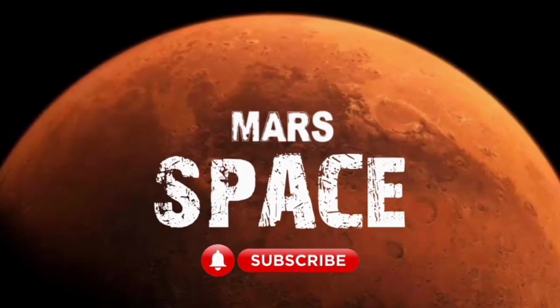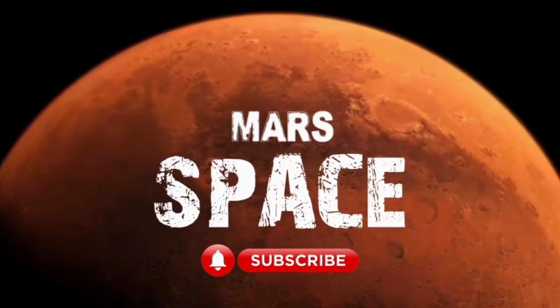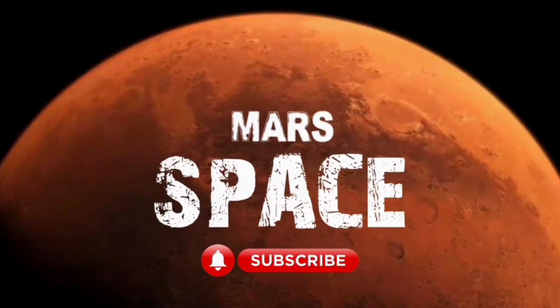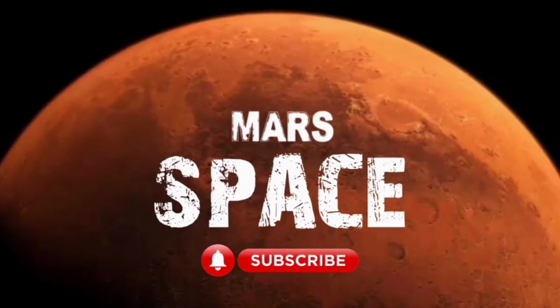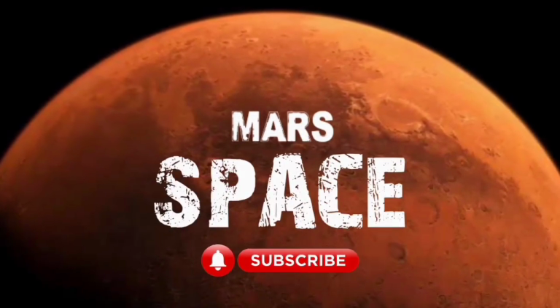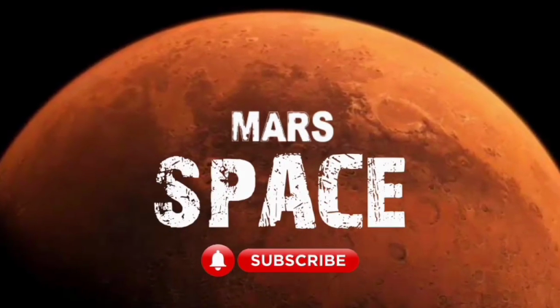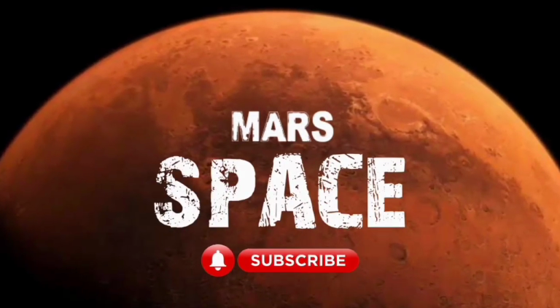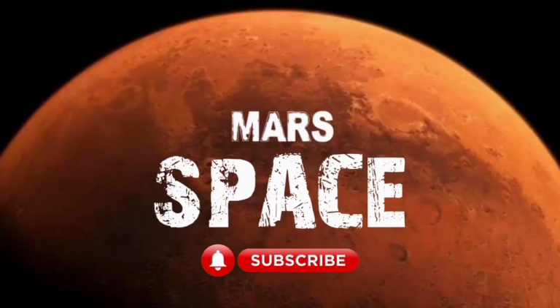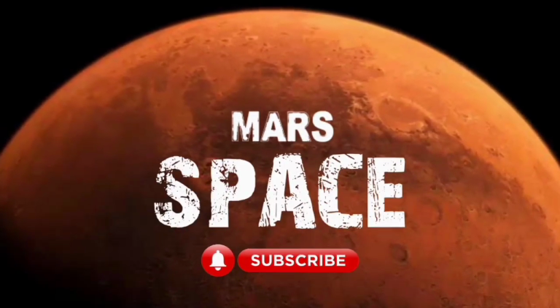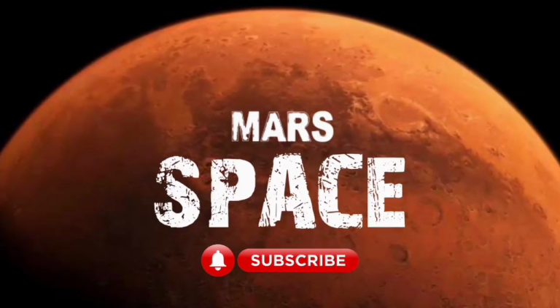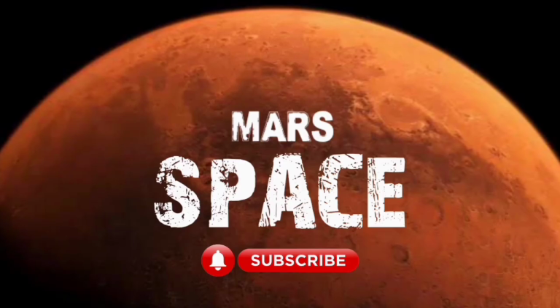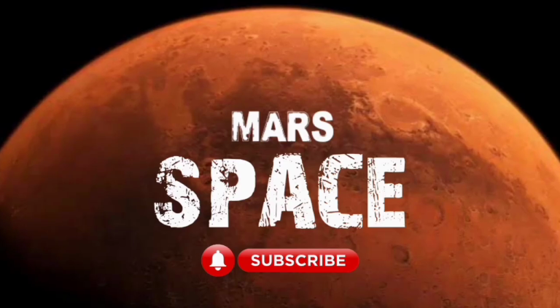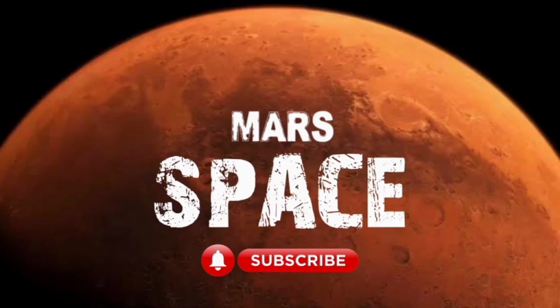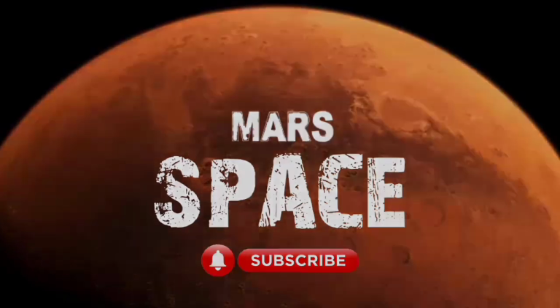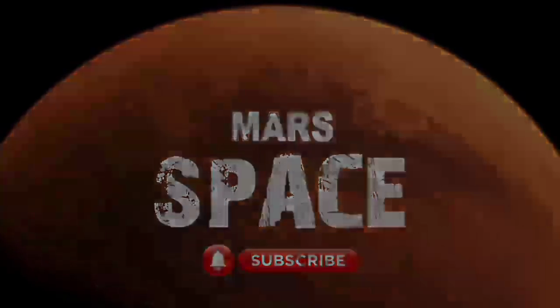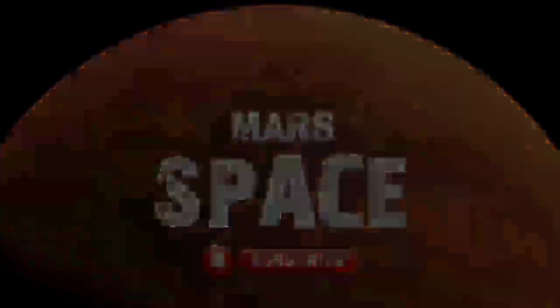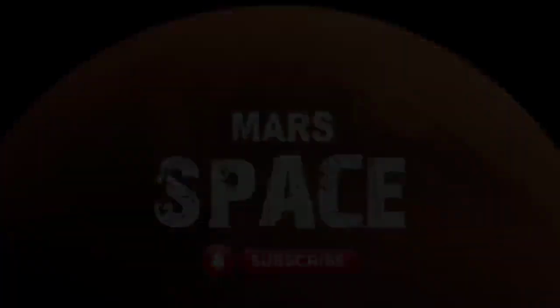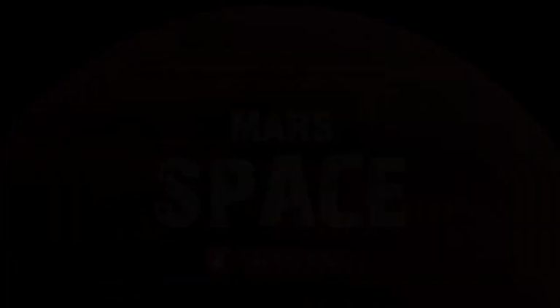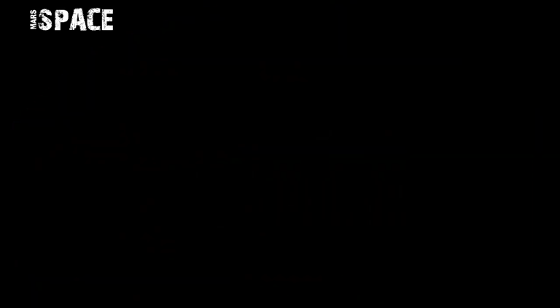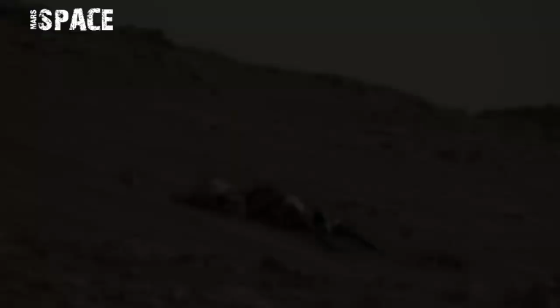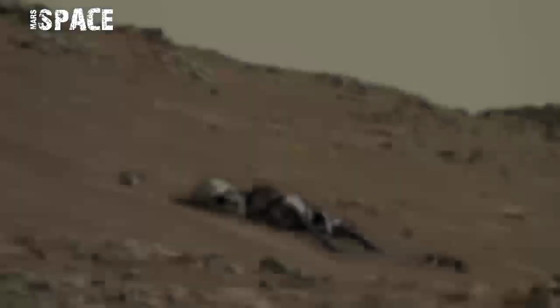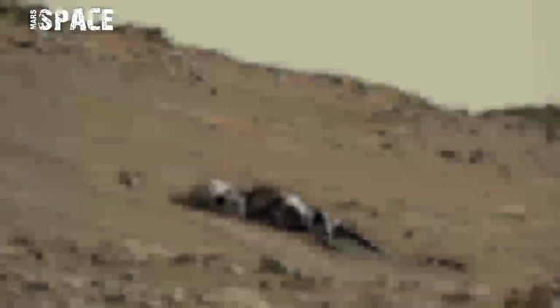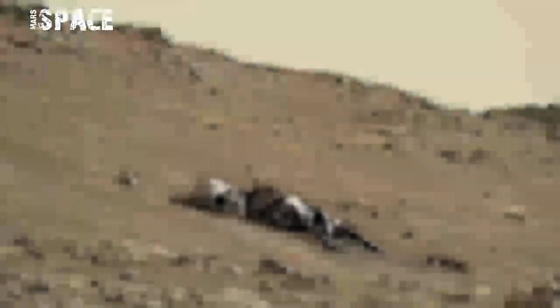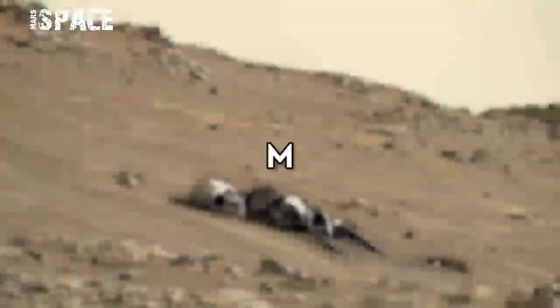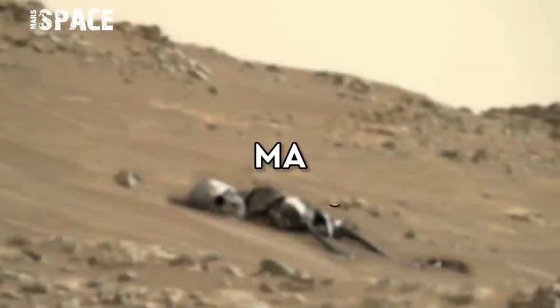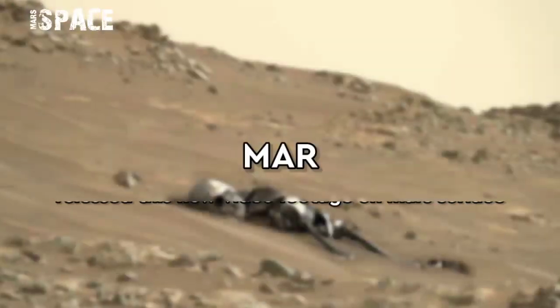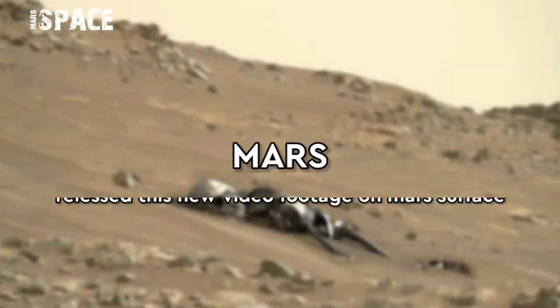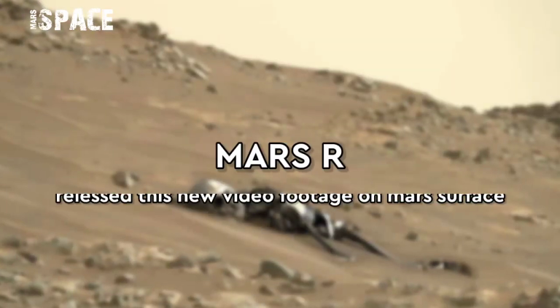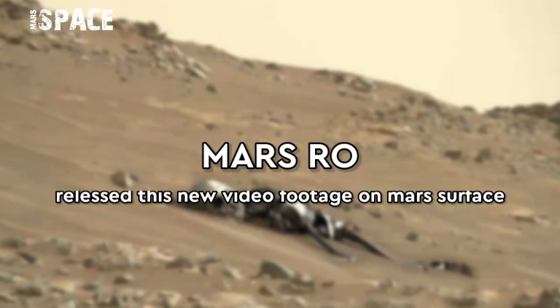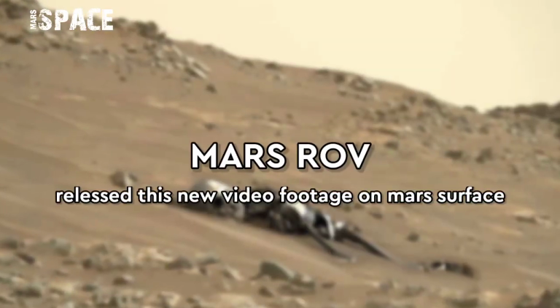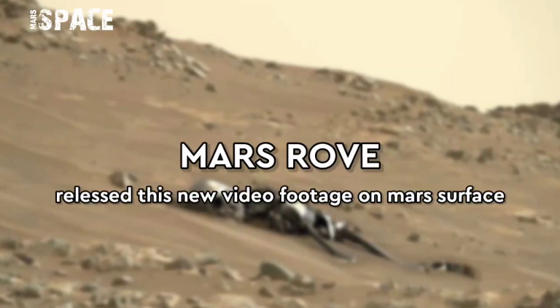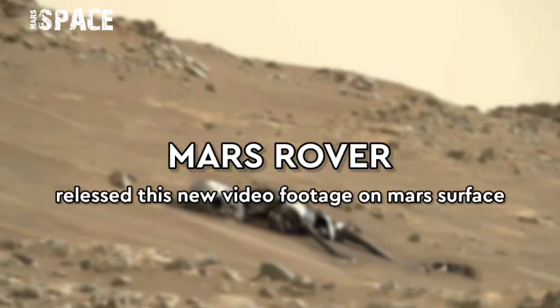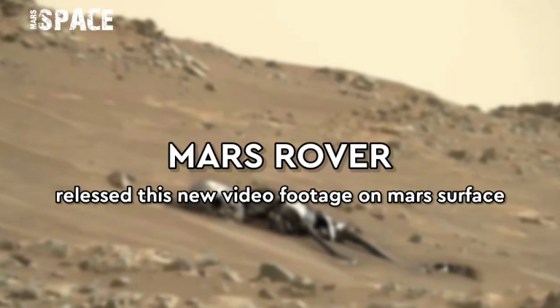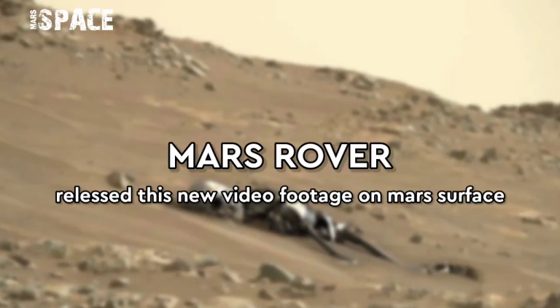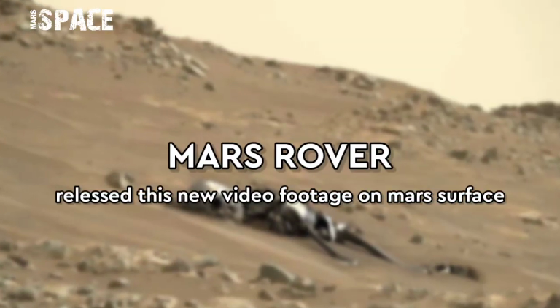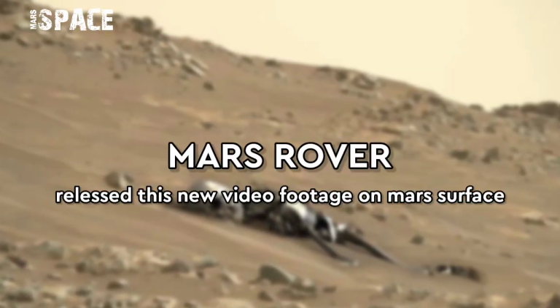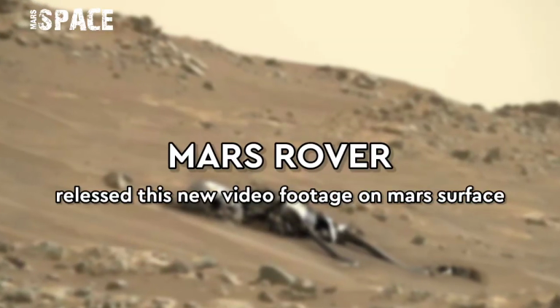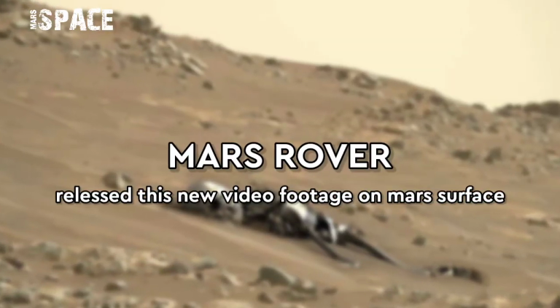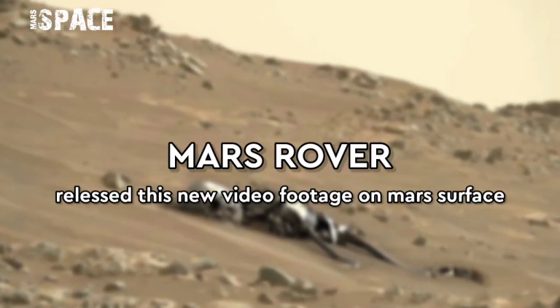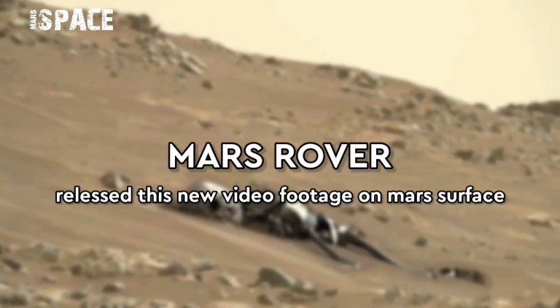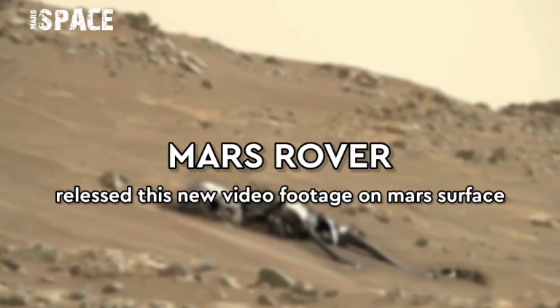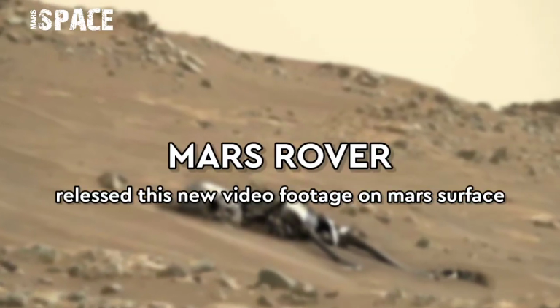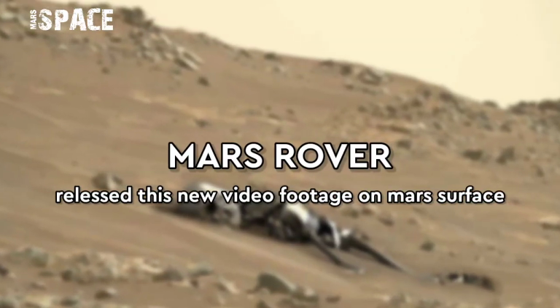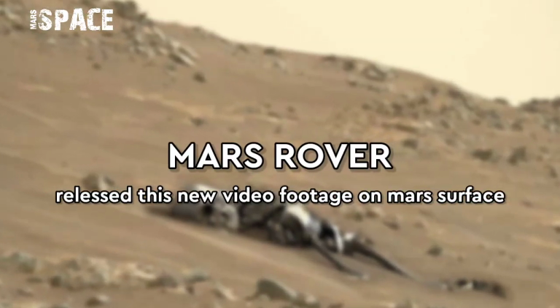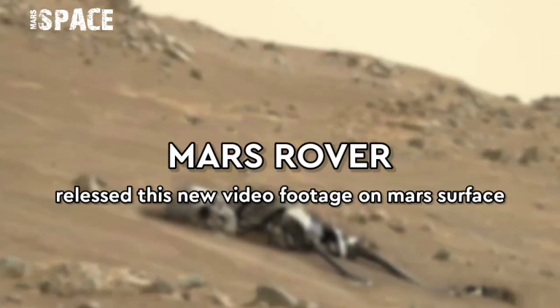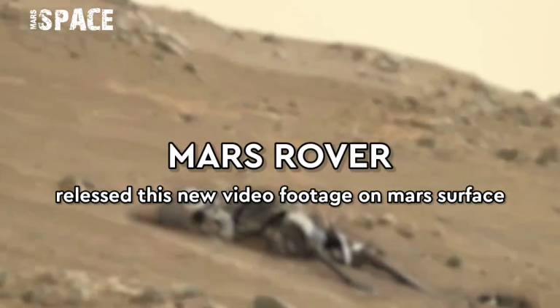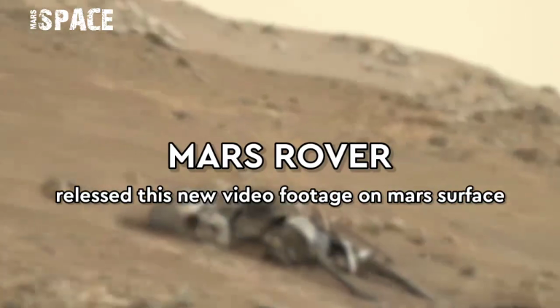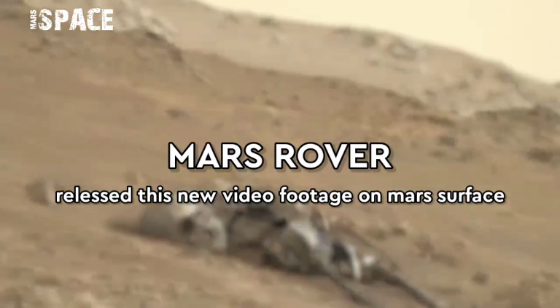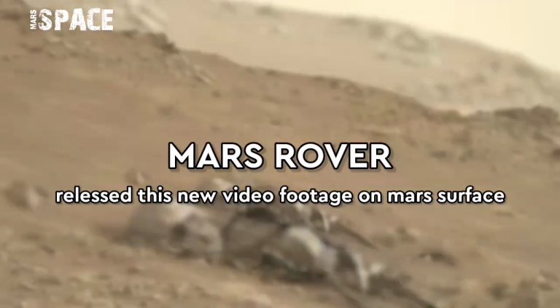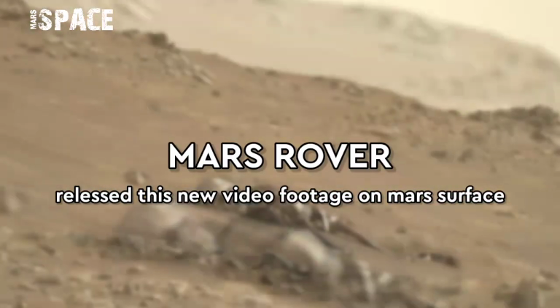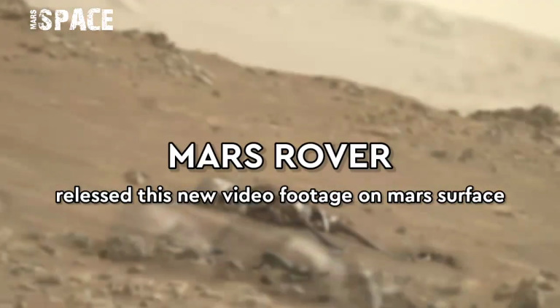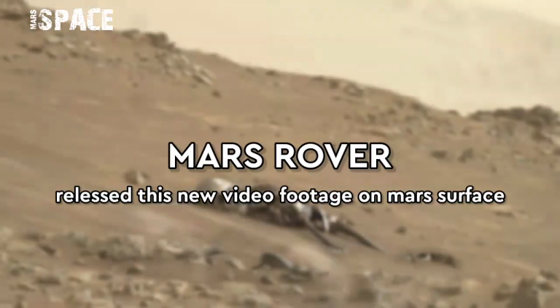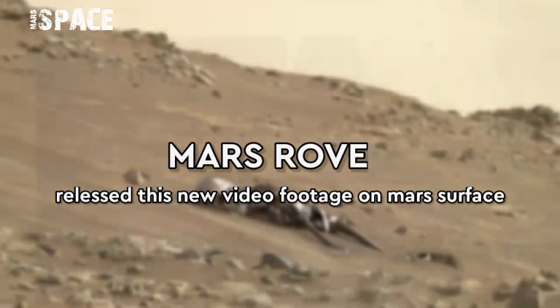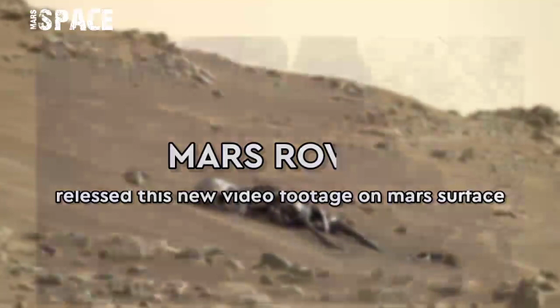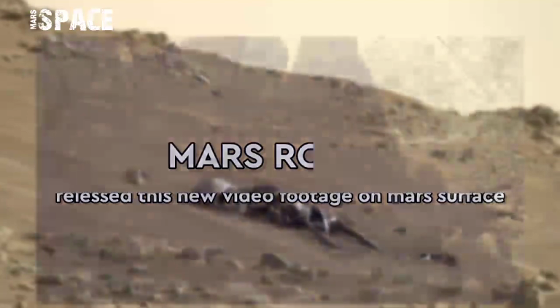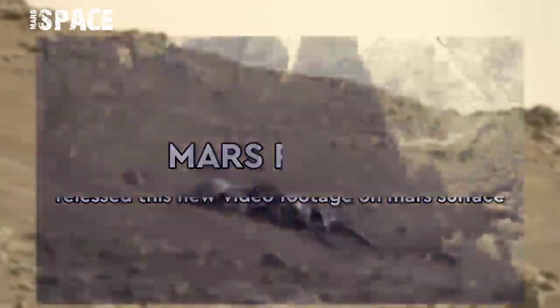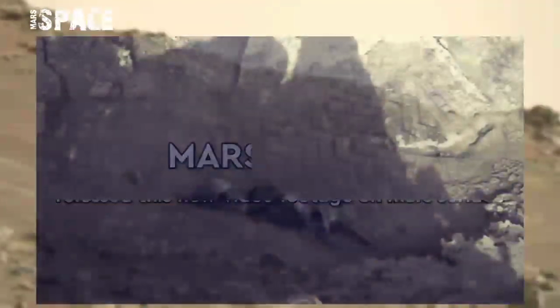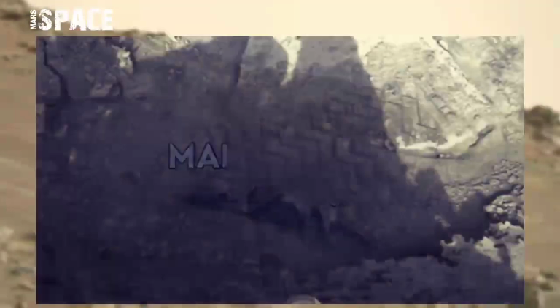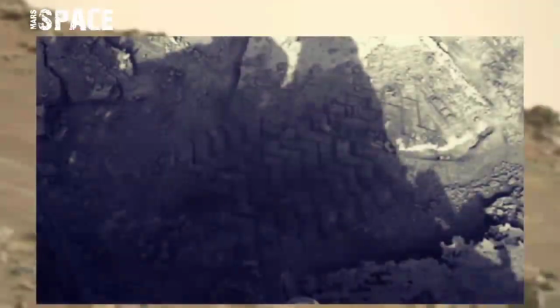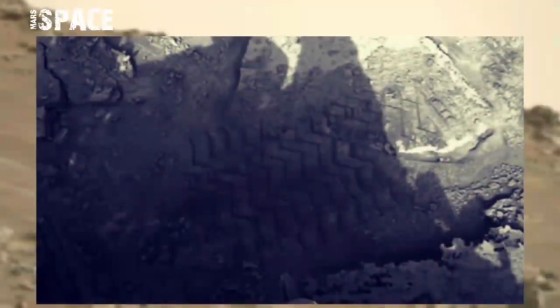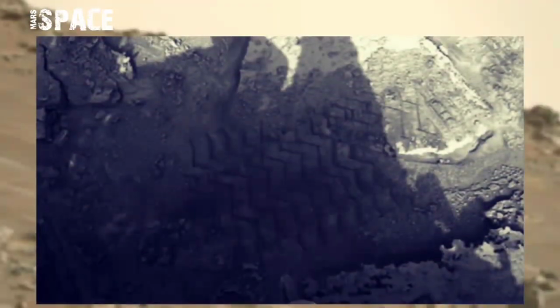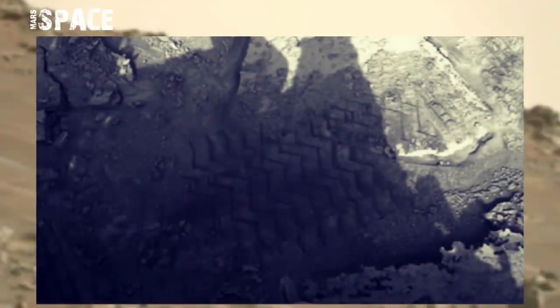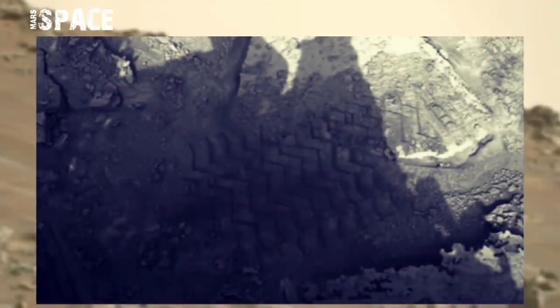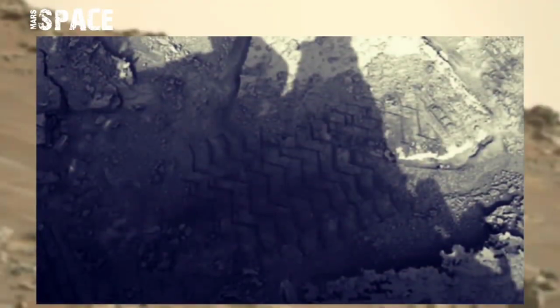Hello my dear friends, welcome back to our YouTube channel Mars Space. If you're new, hit the bell icon with thumbs up, please watch the video and subscribe to my channel.